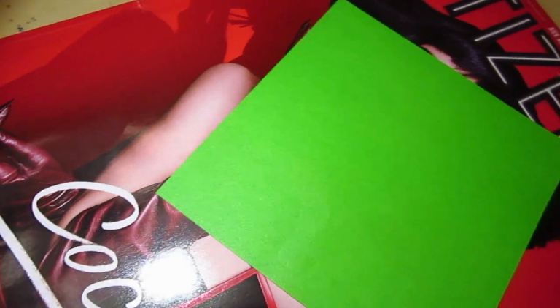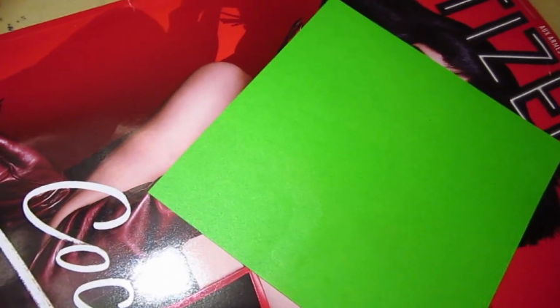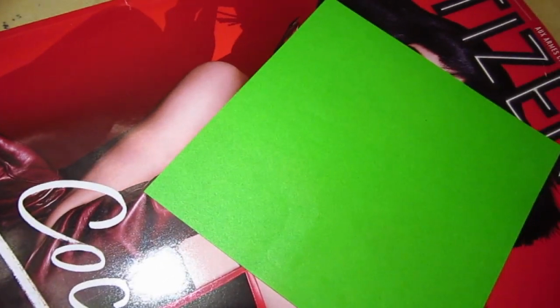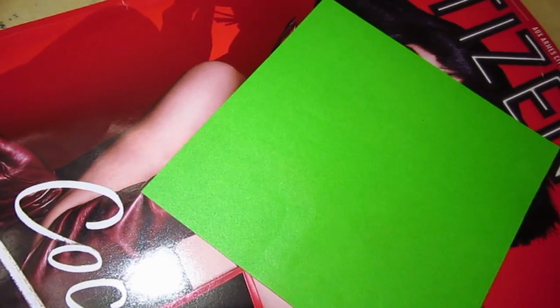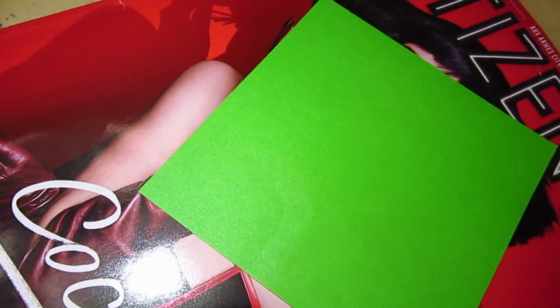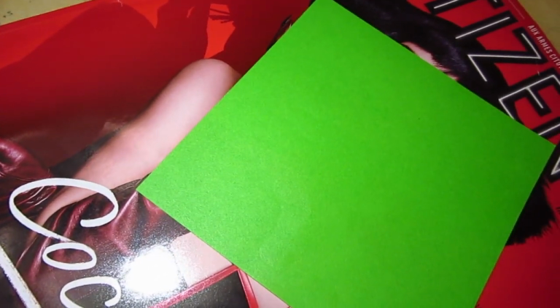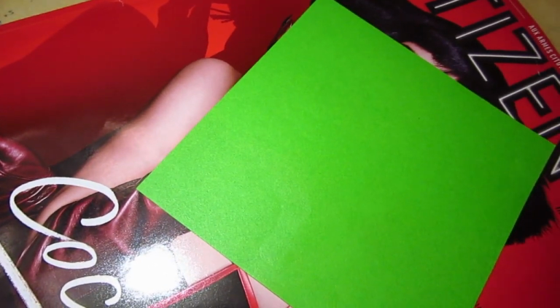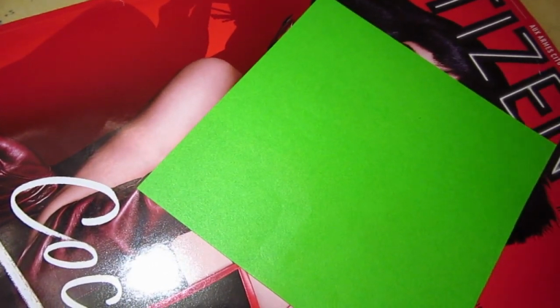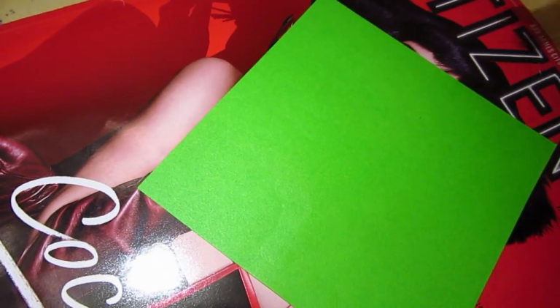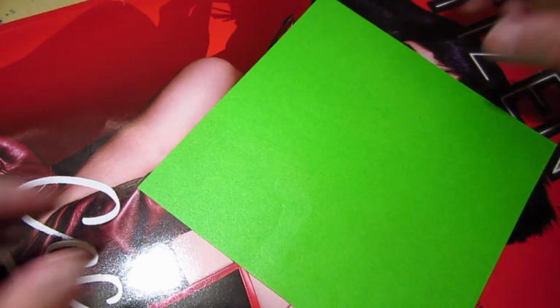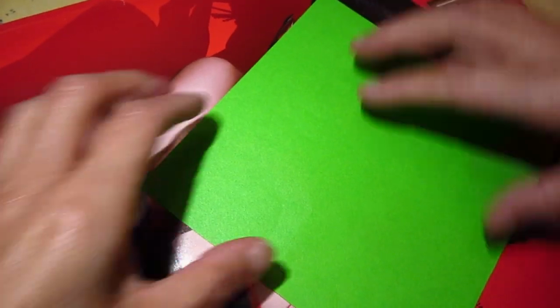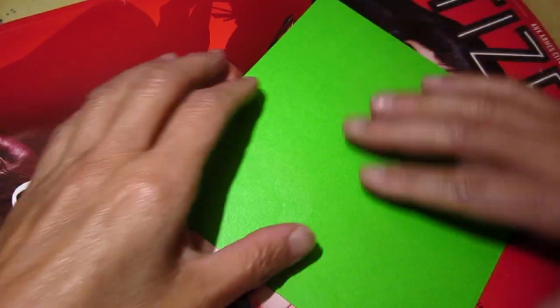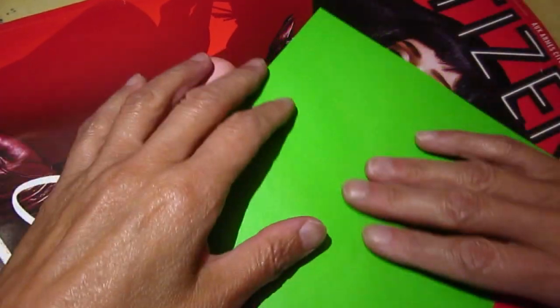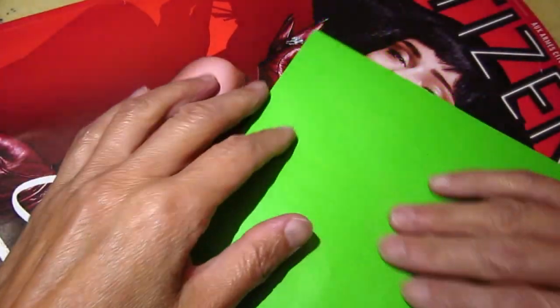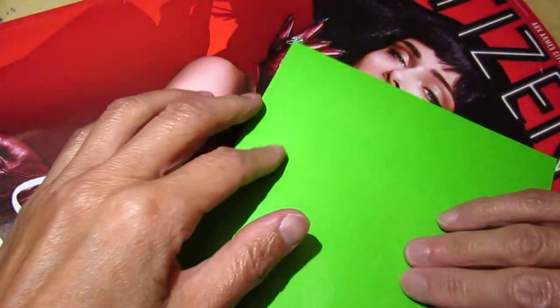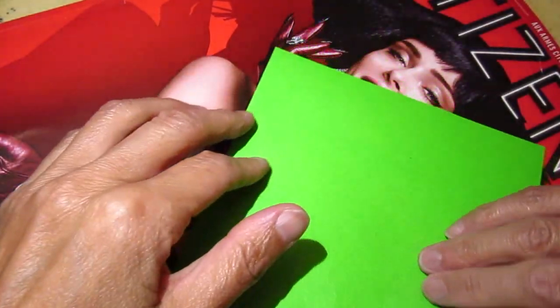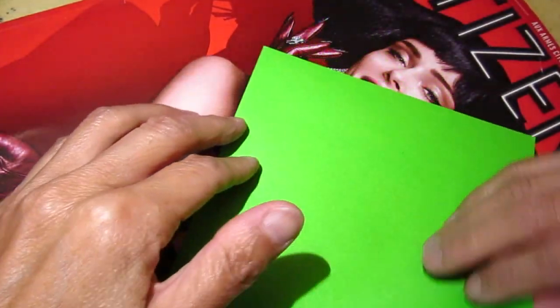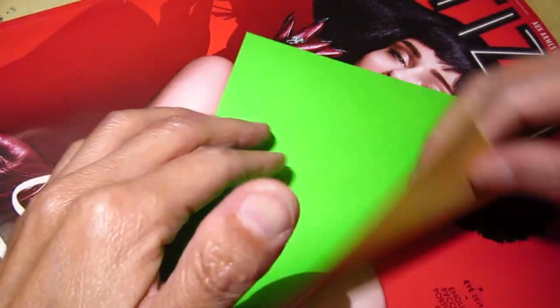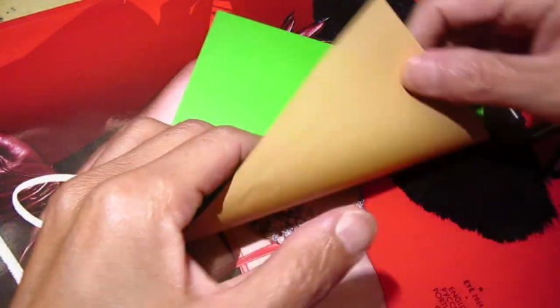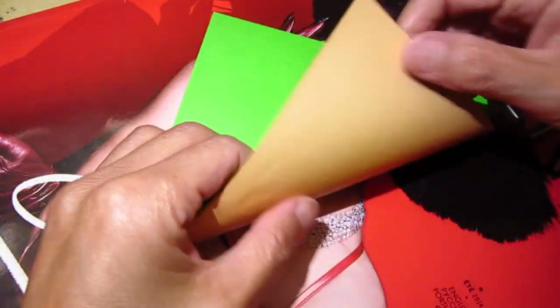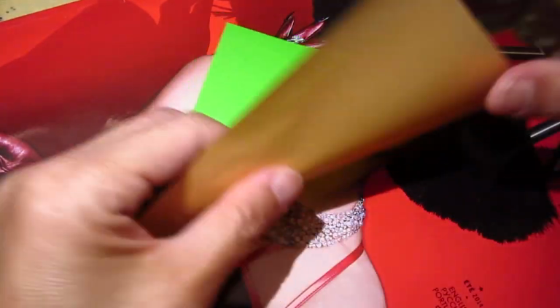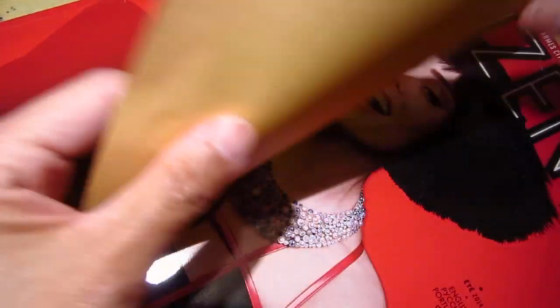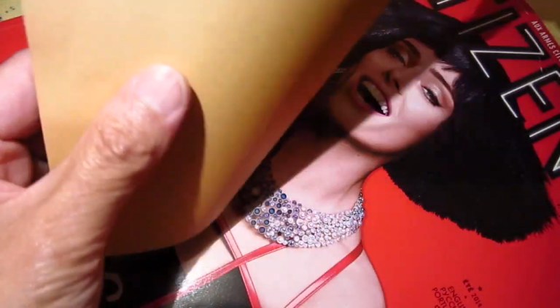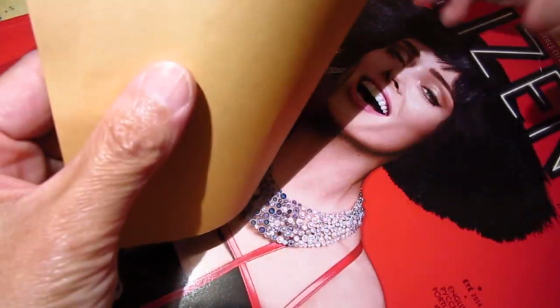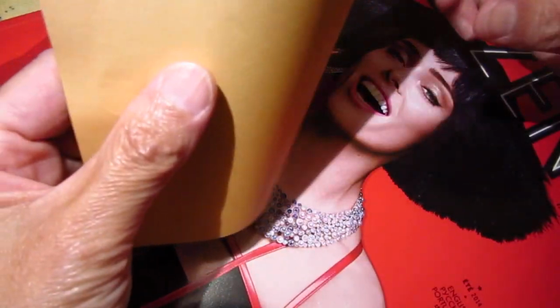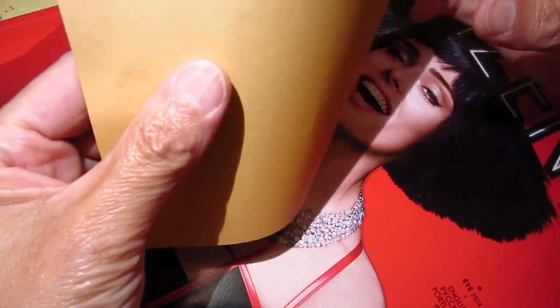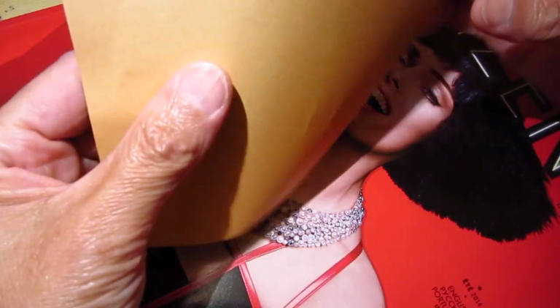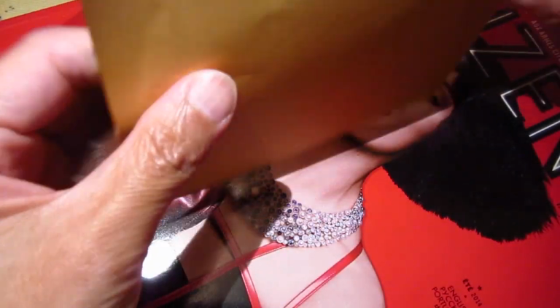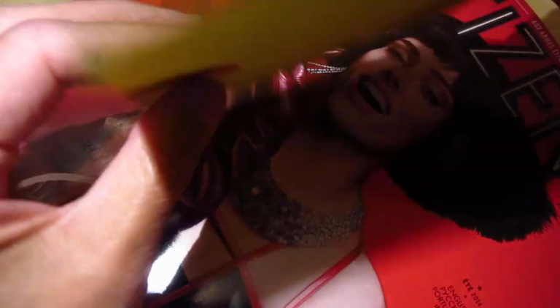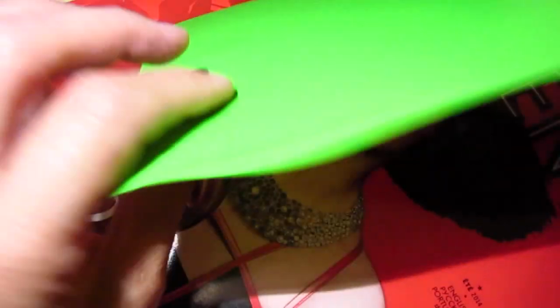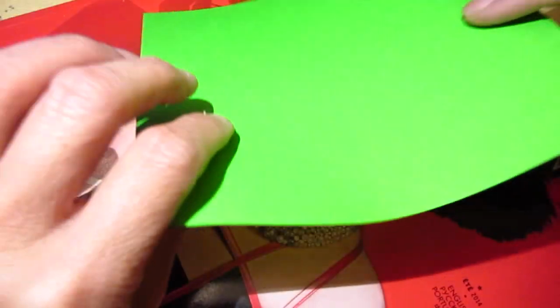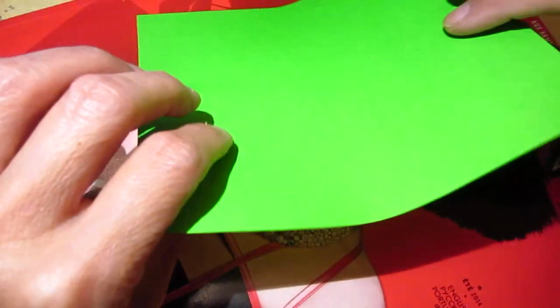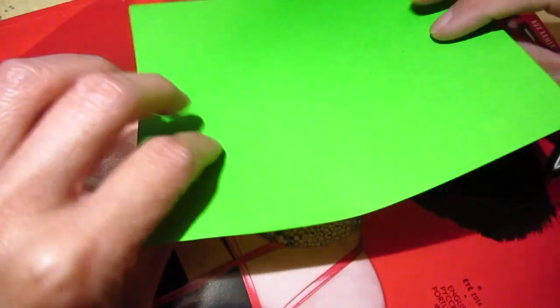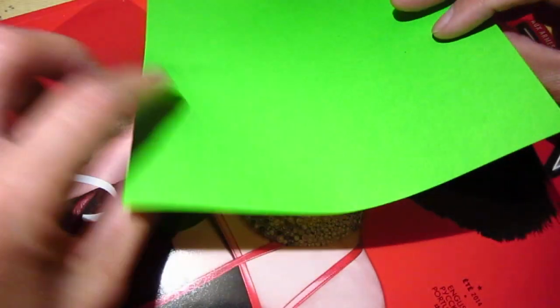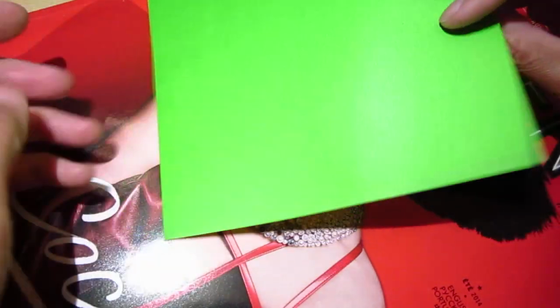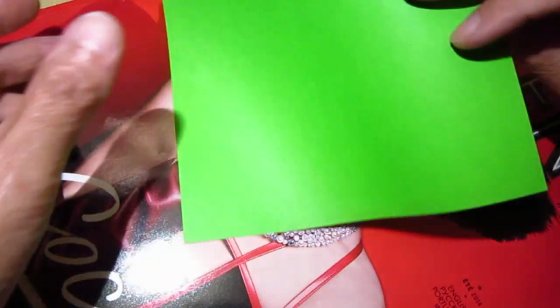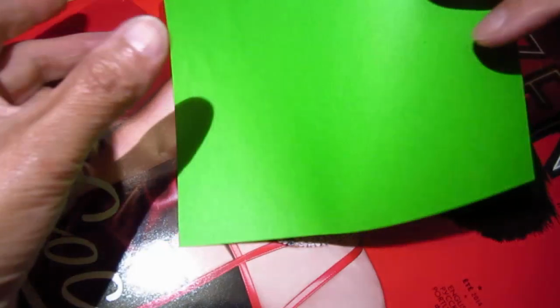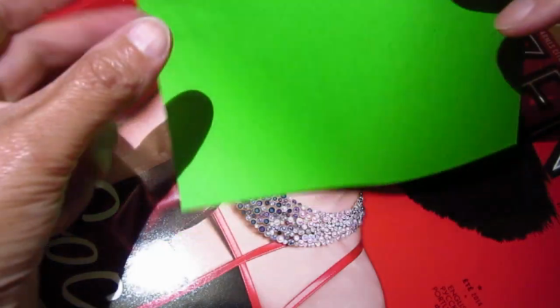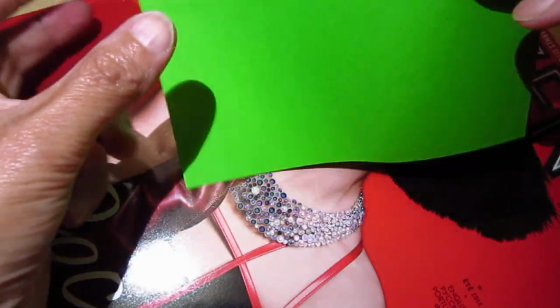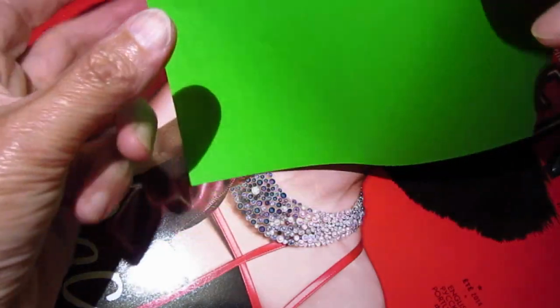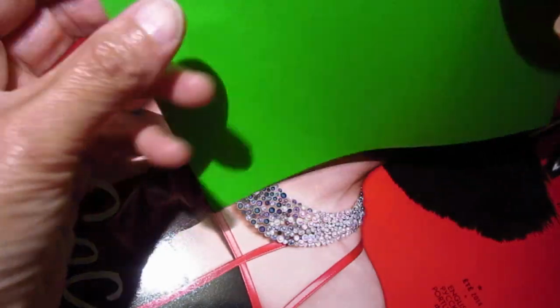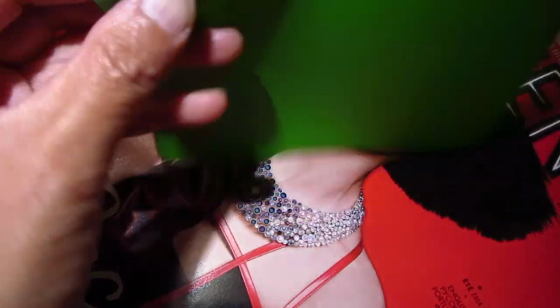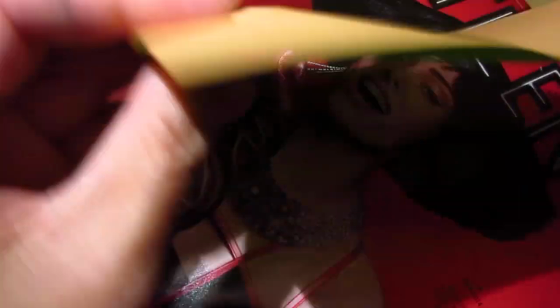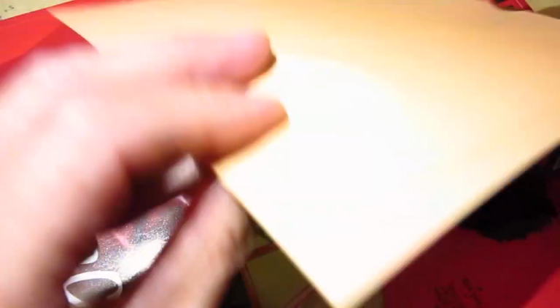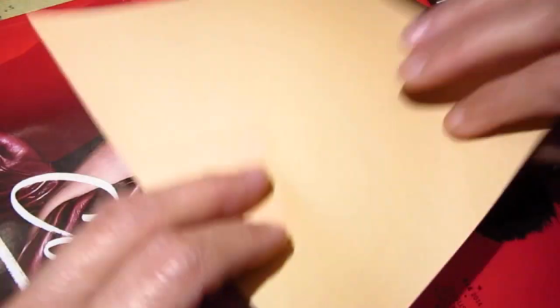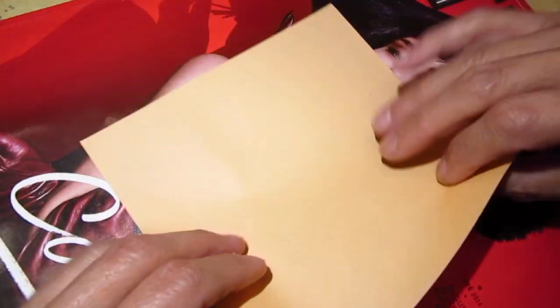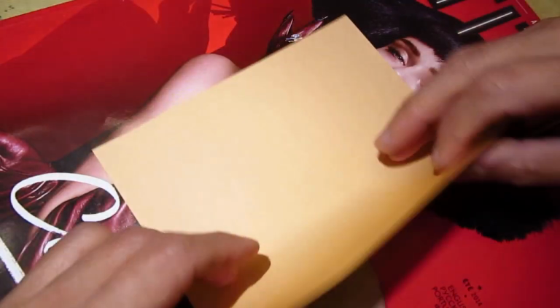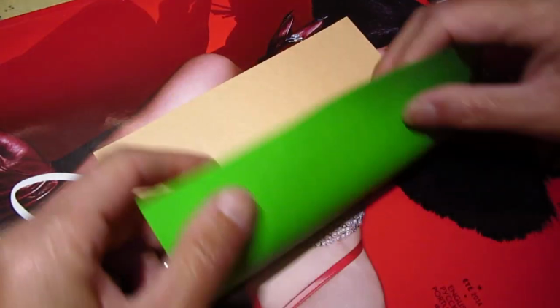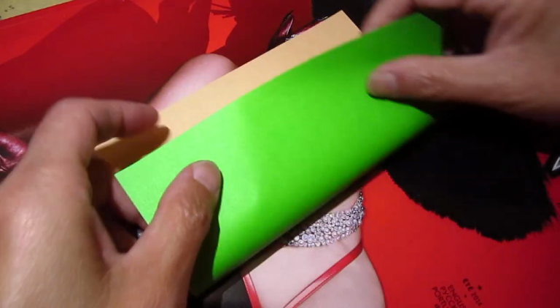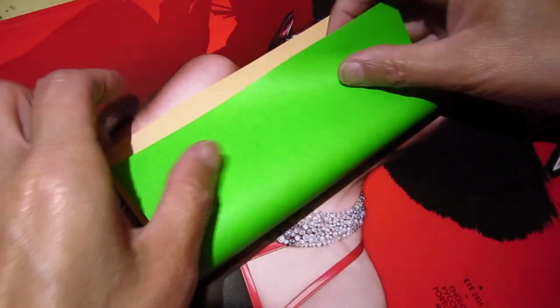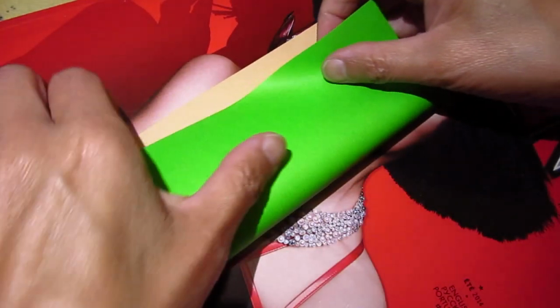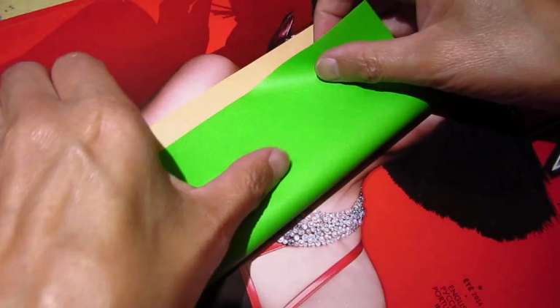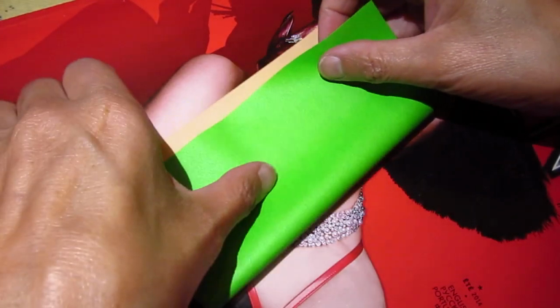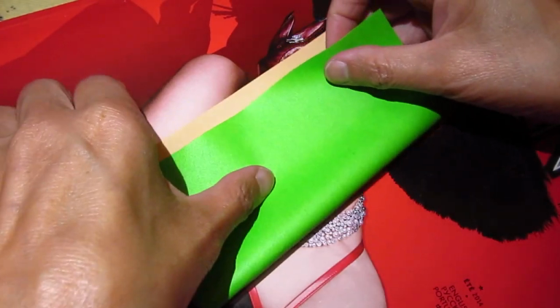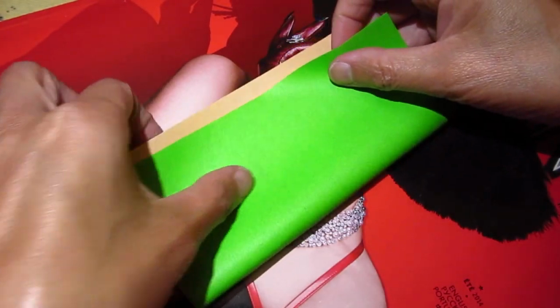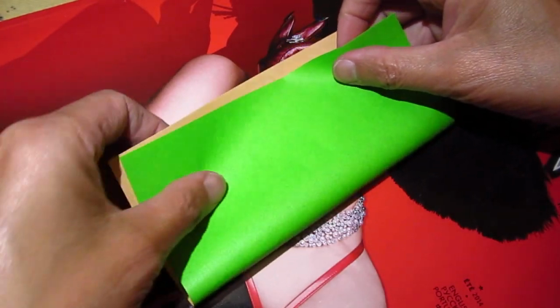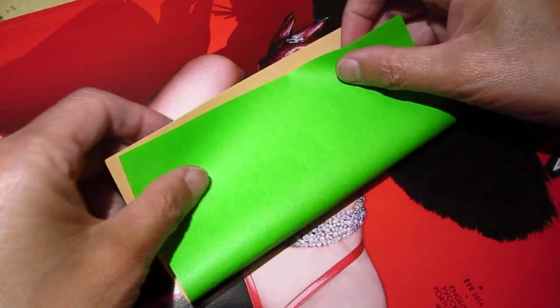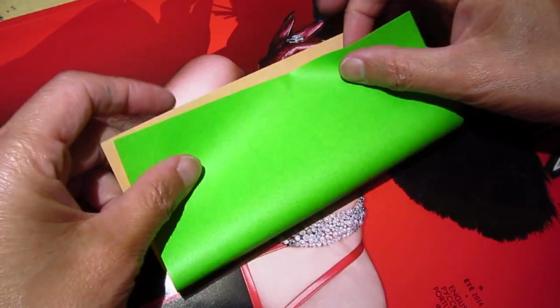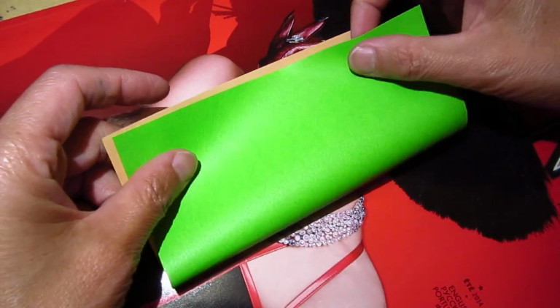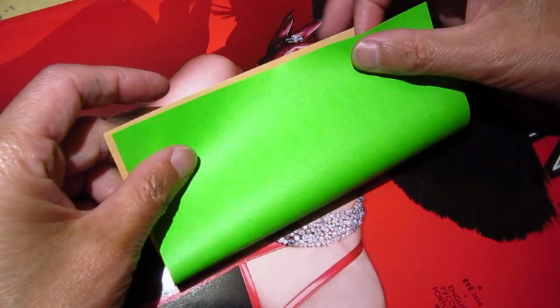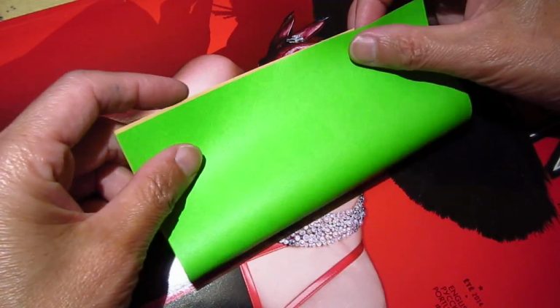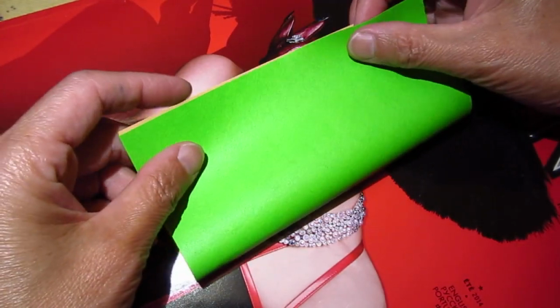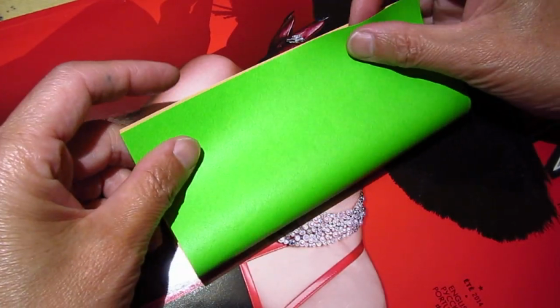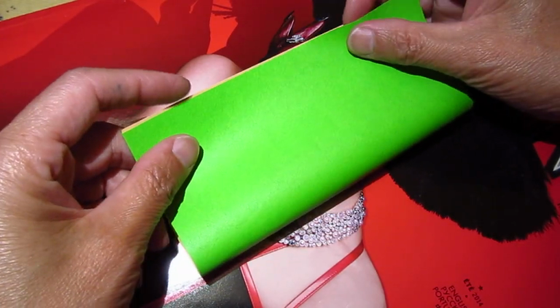Hello dear friends, this one I will make an origami Crane.